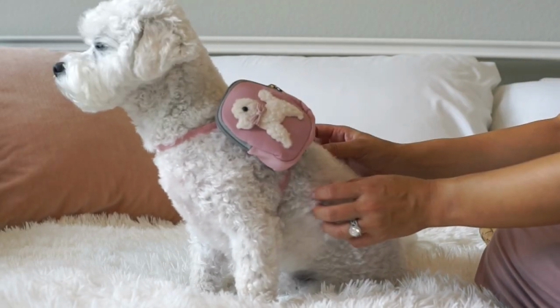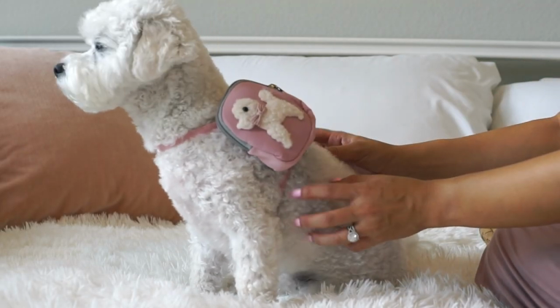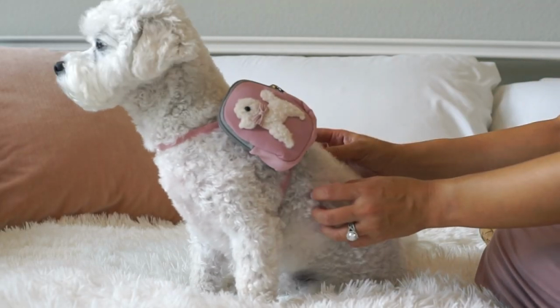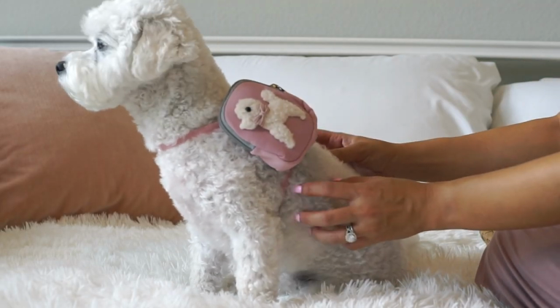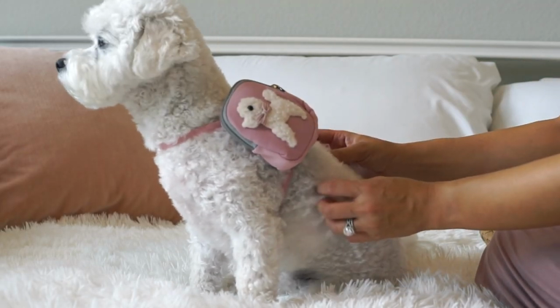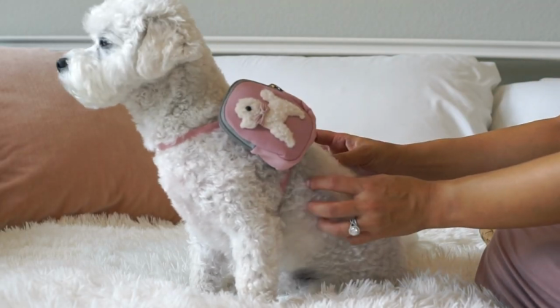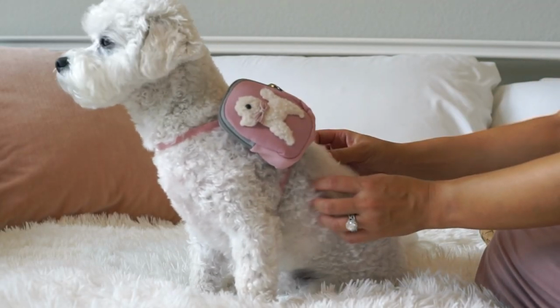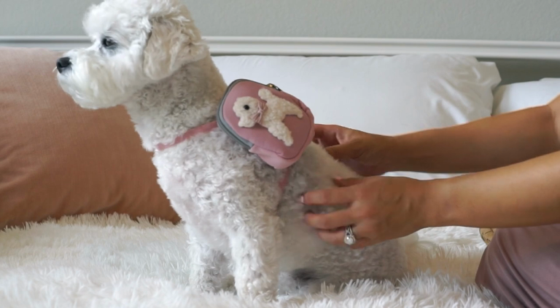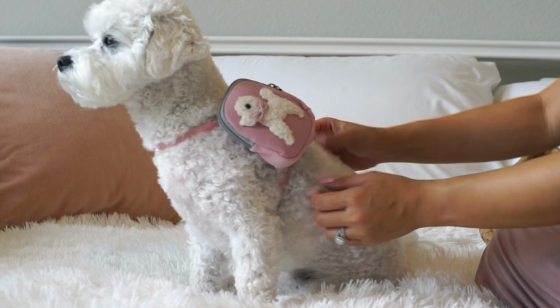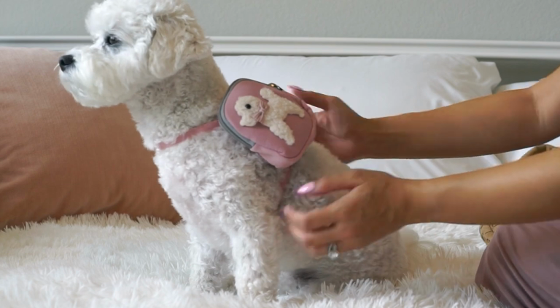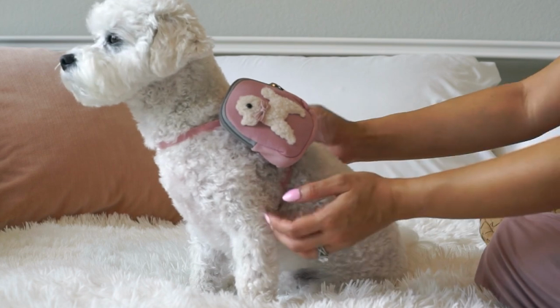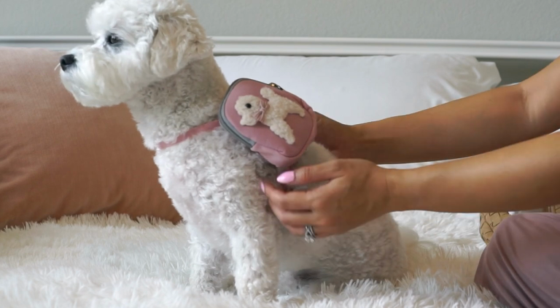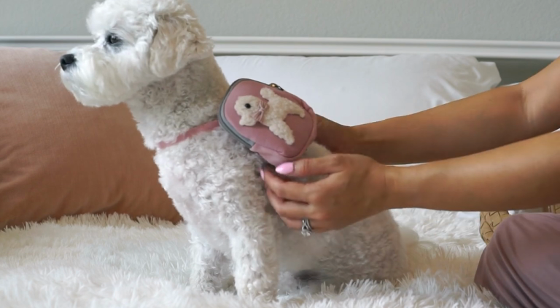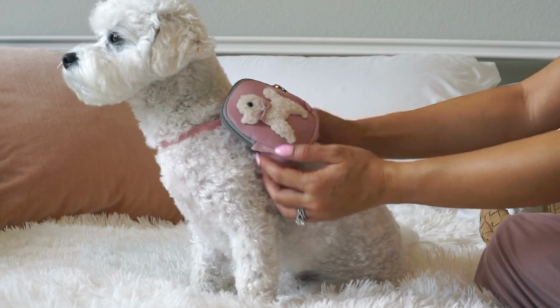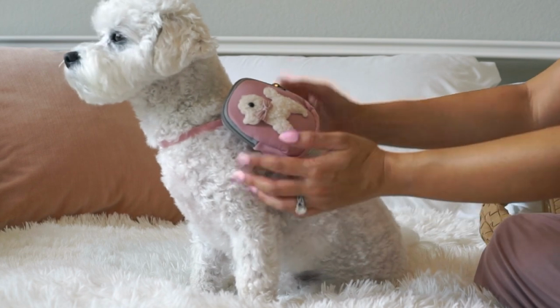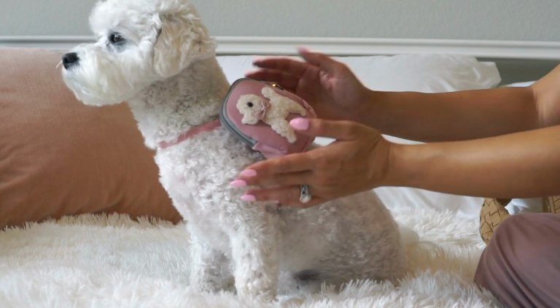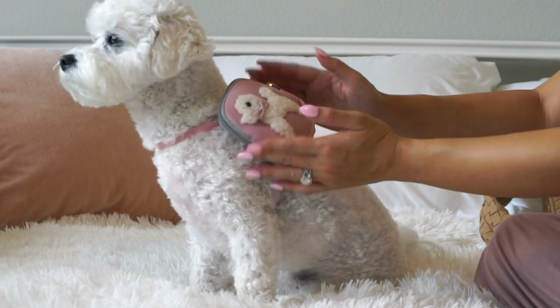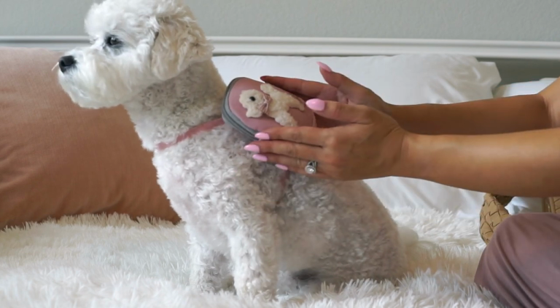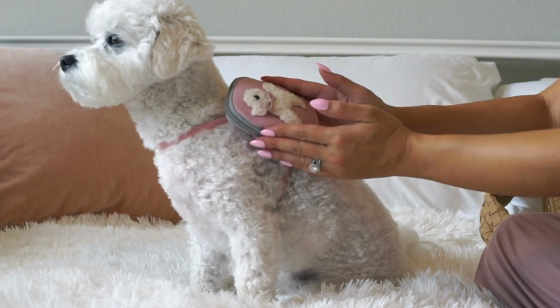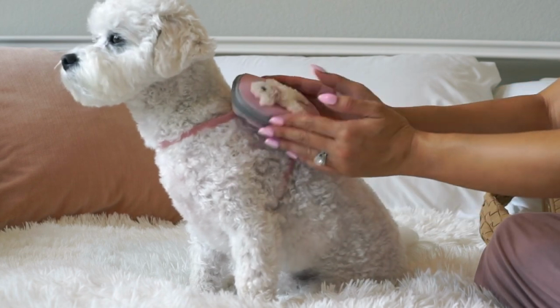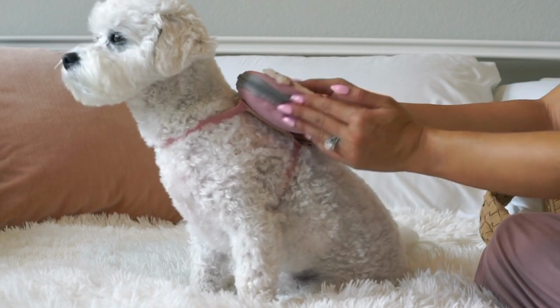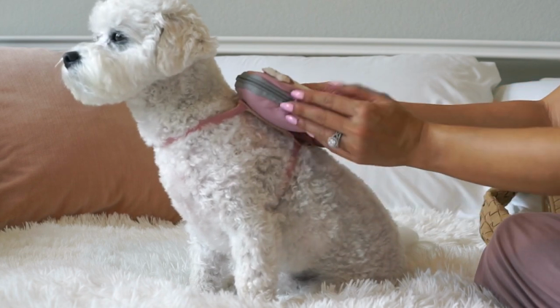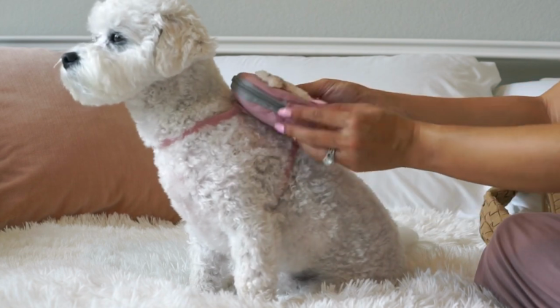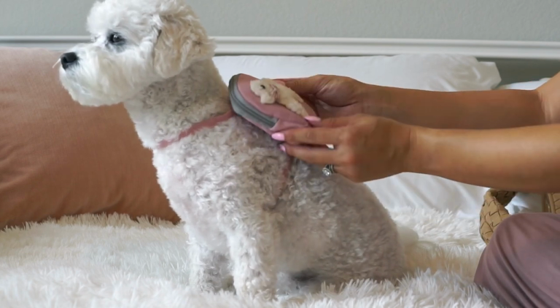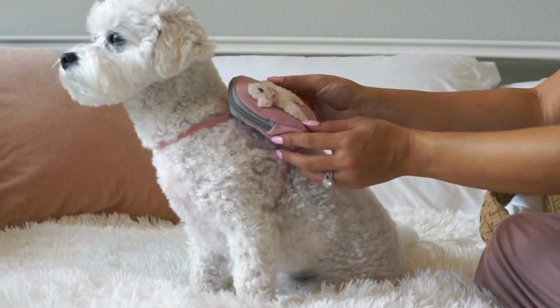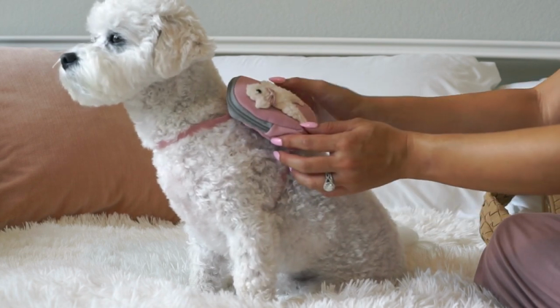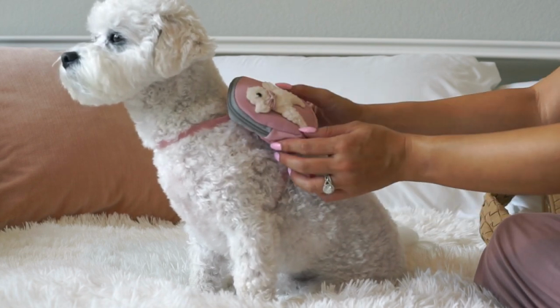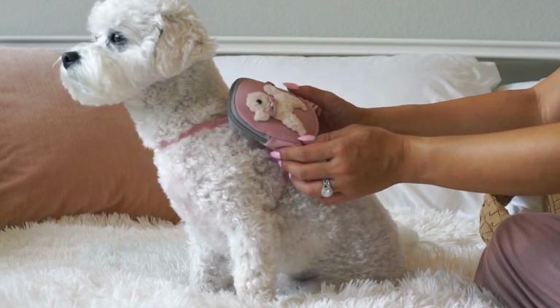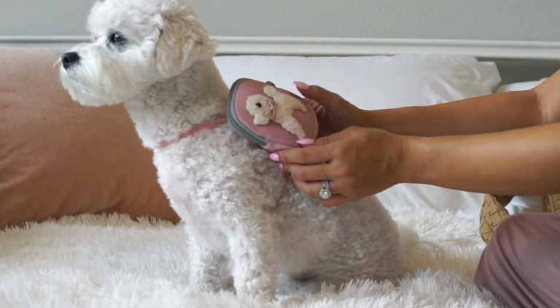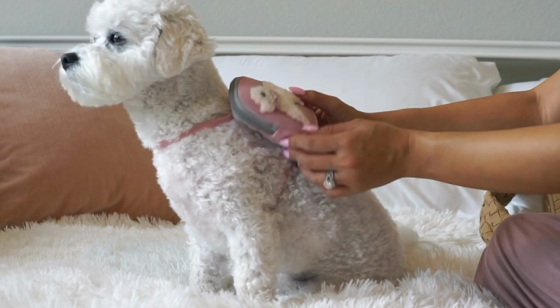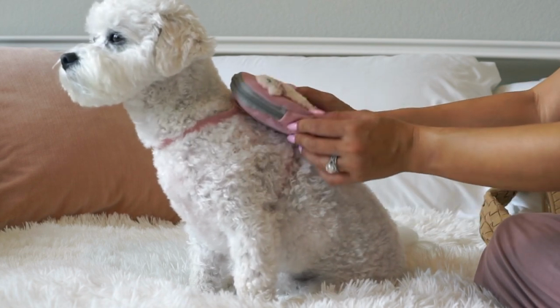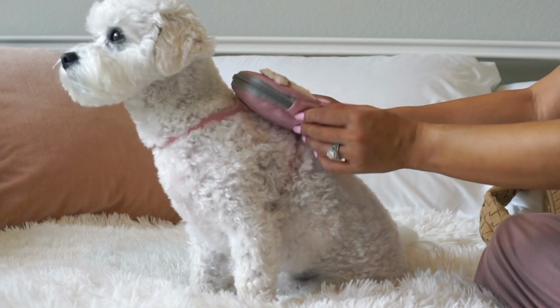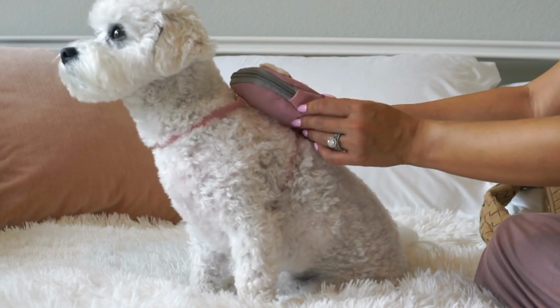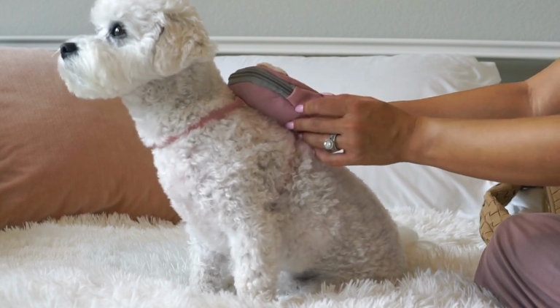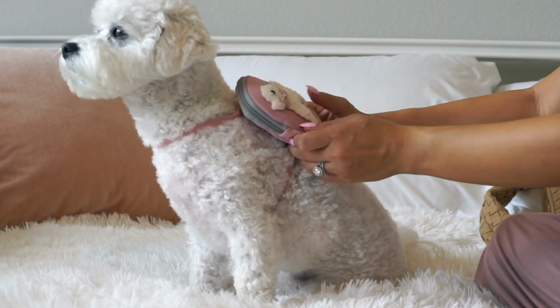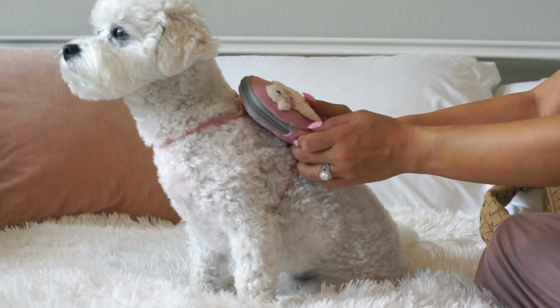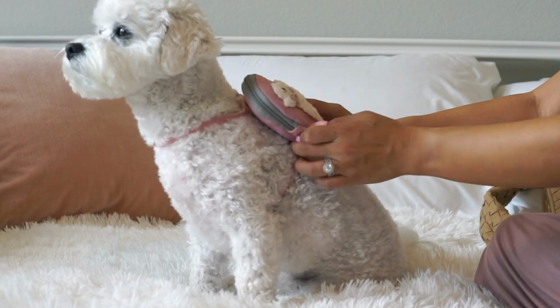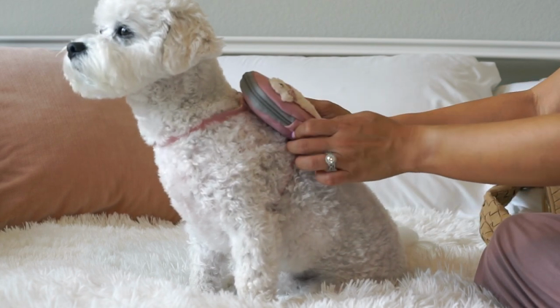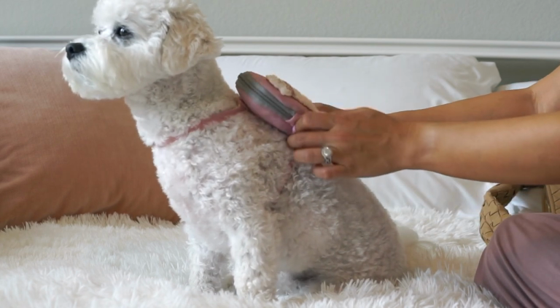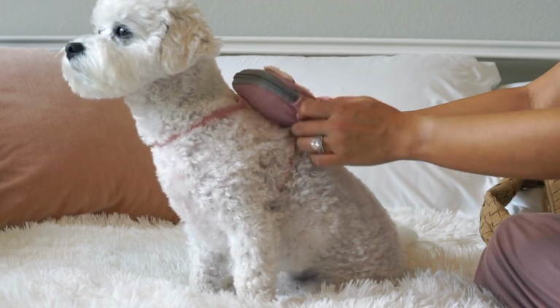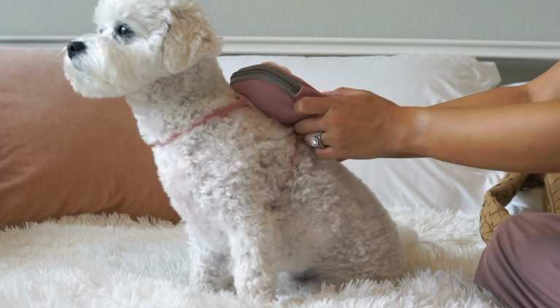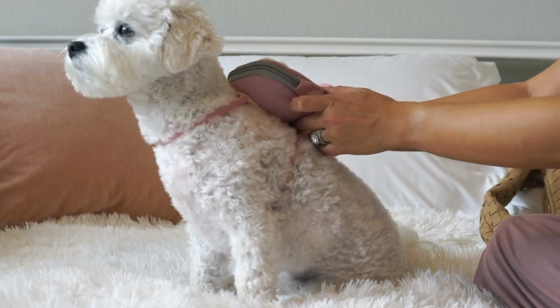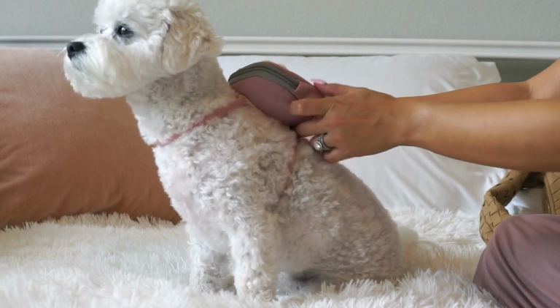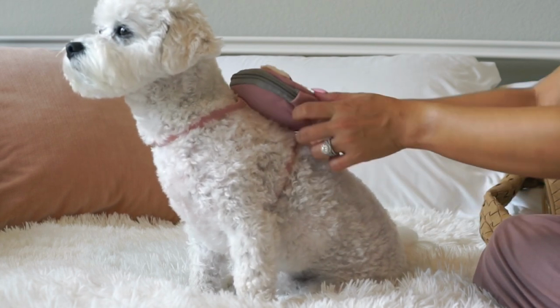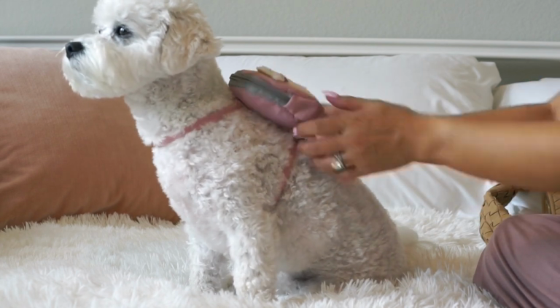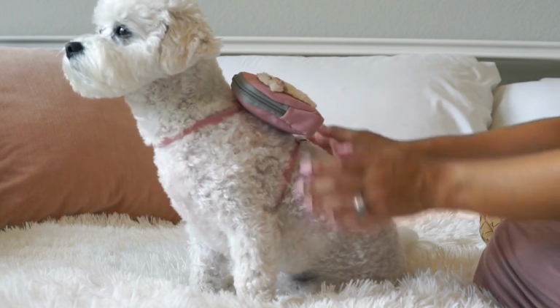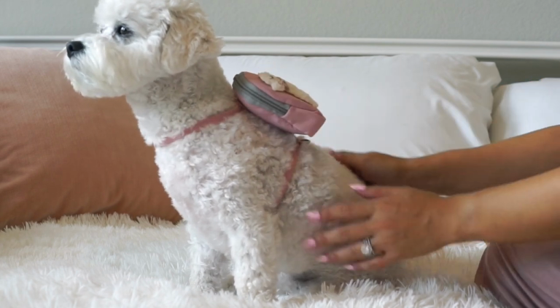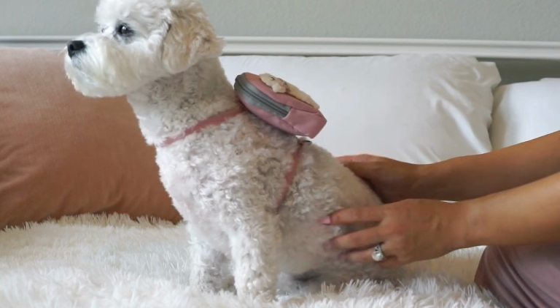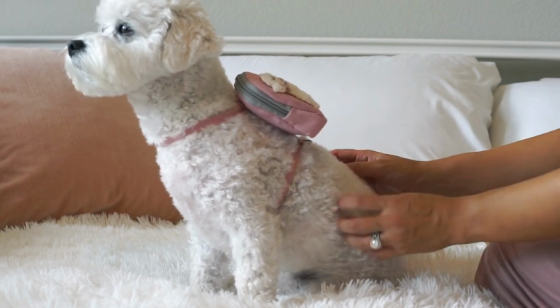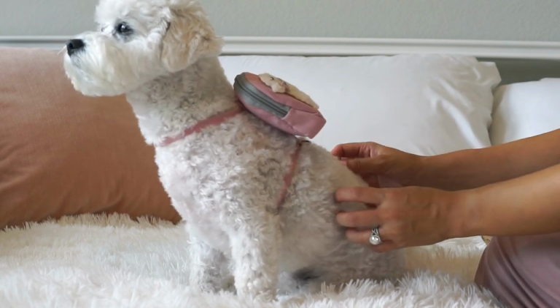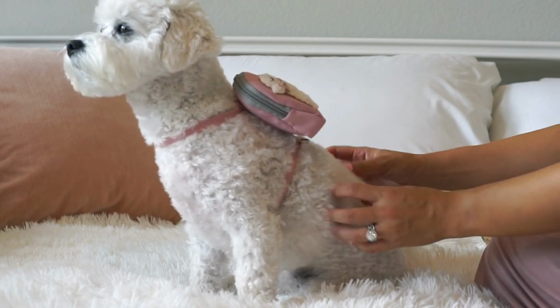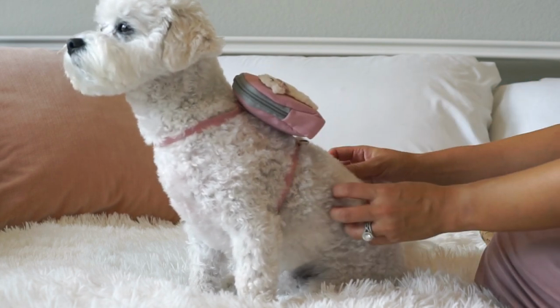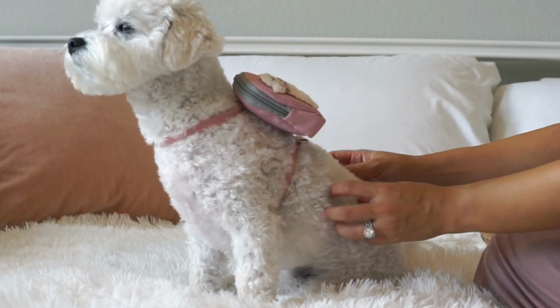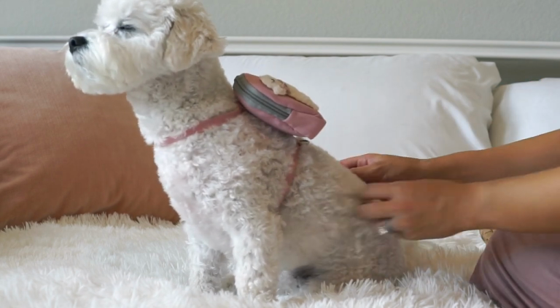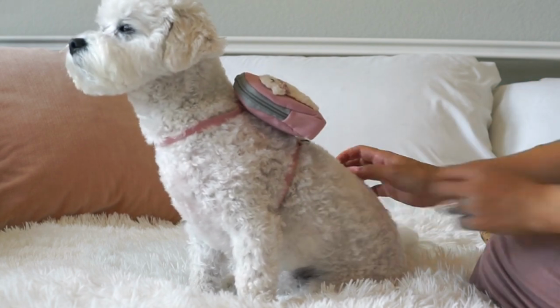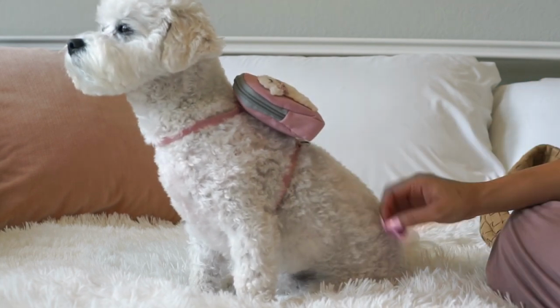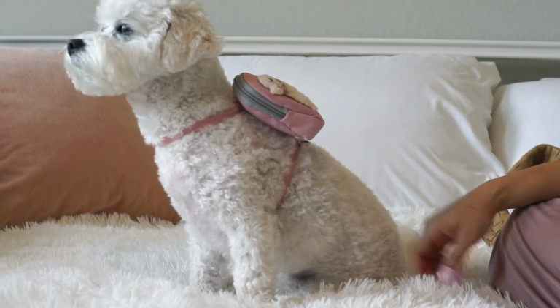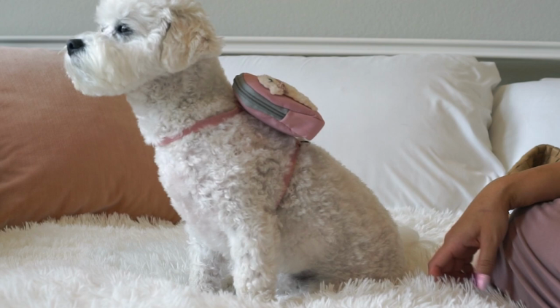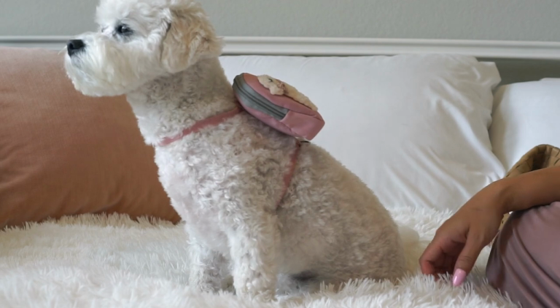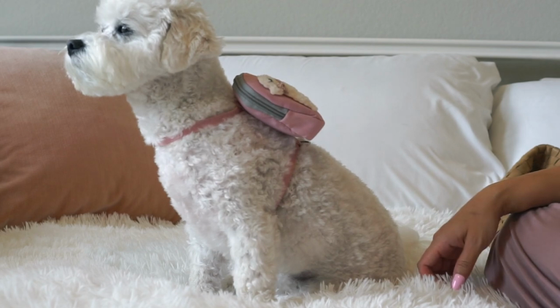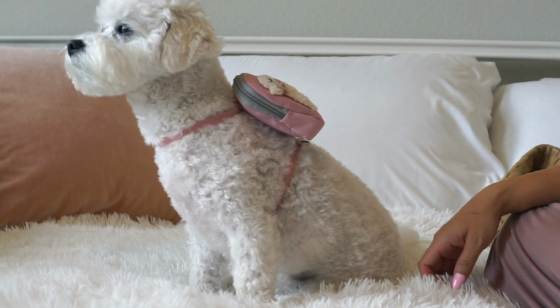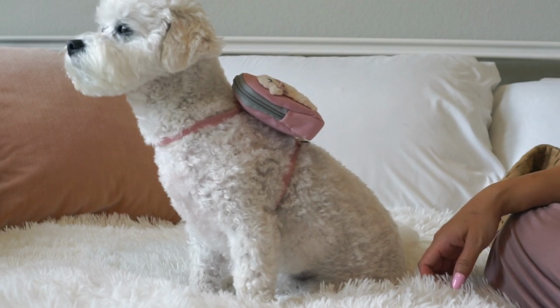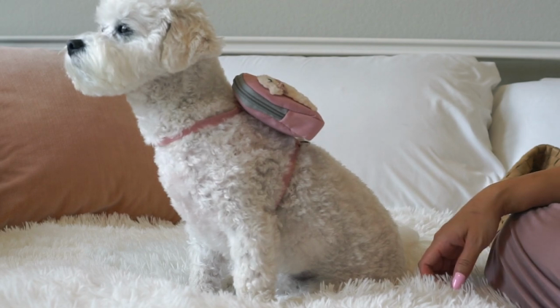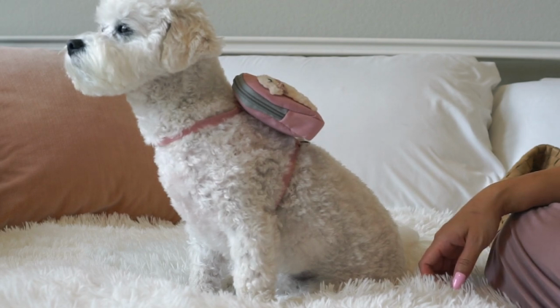She got this bag recently. She's carrying one of her favorite toys in here, which I'll show everybody afterwards.